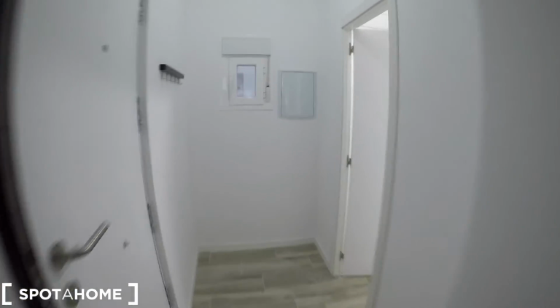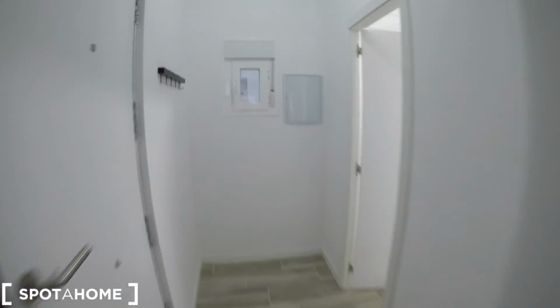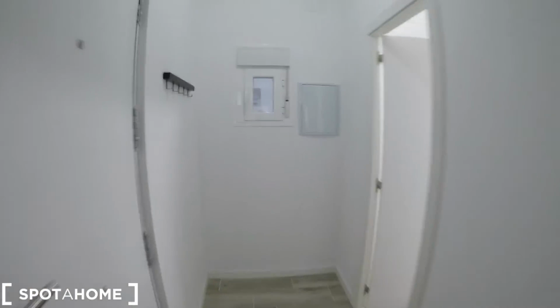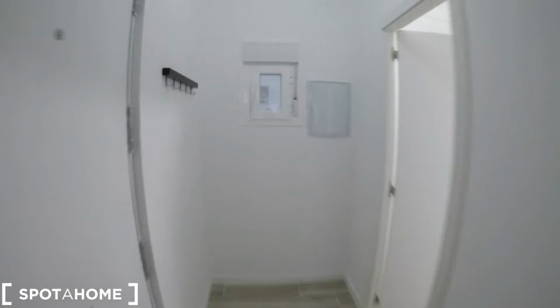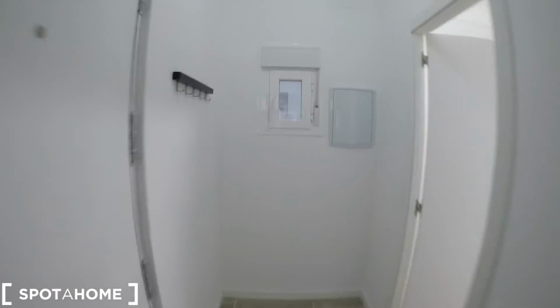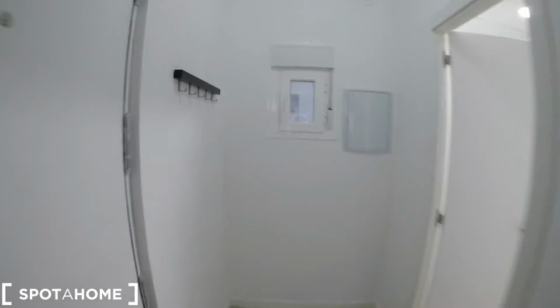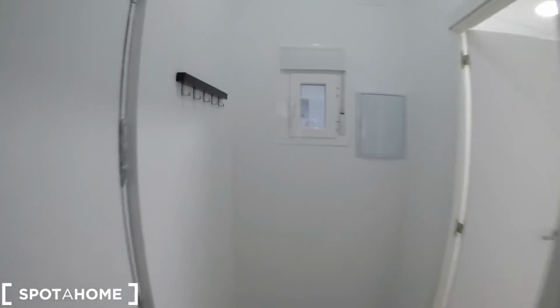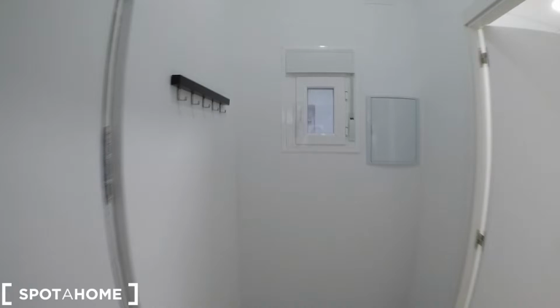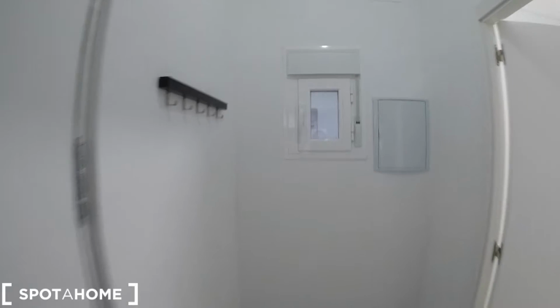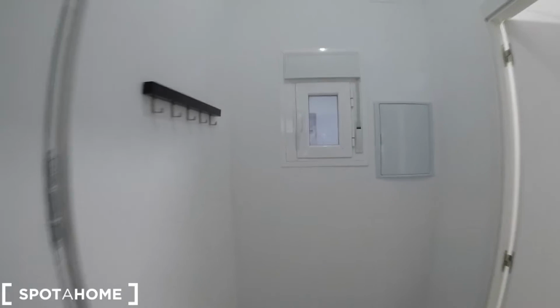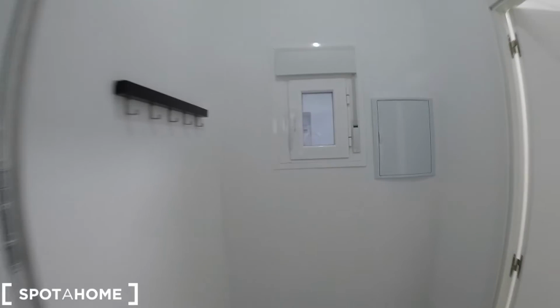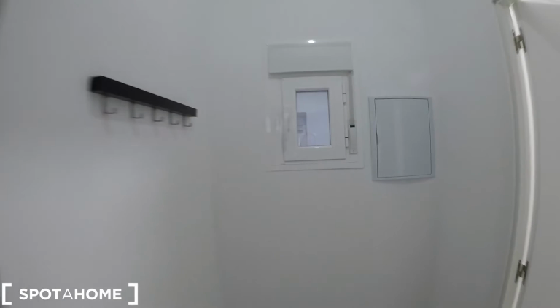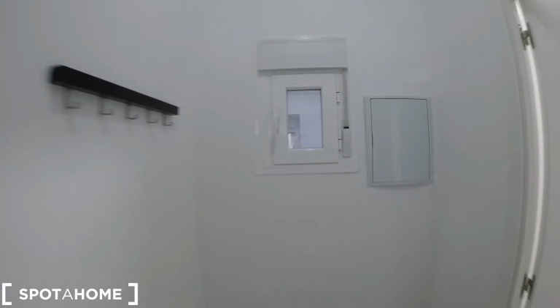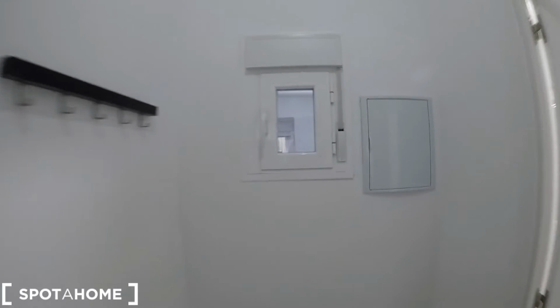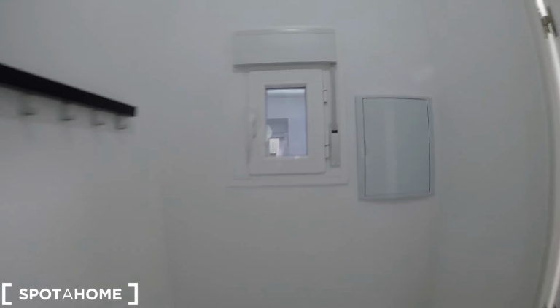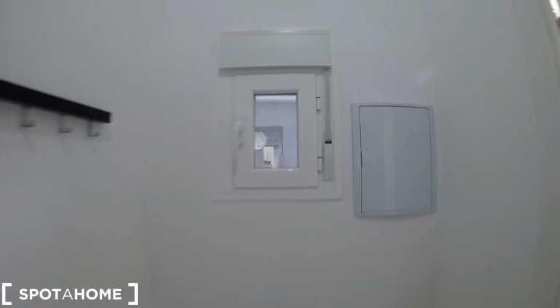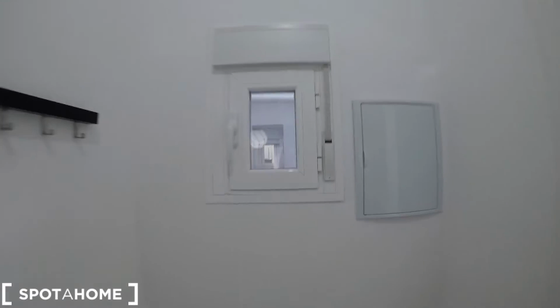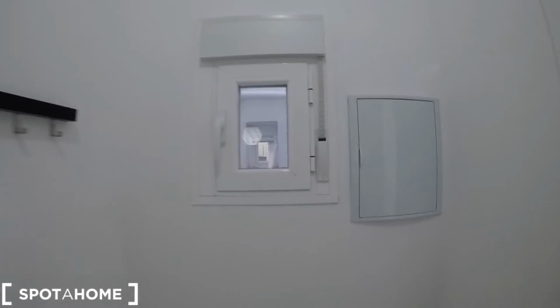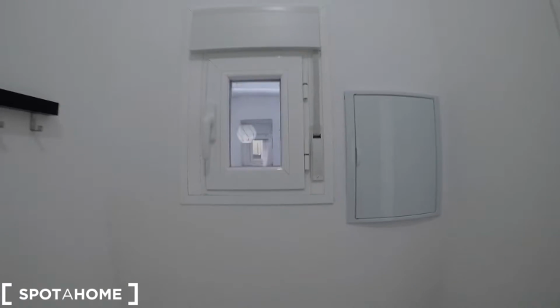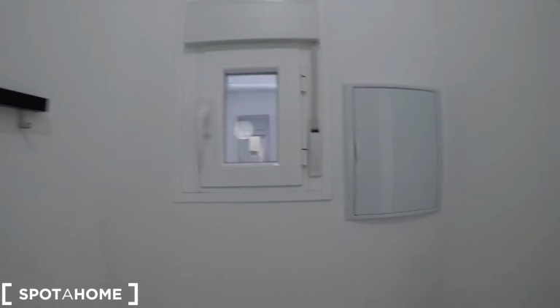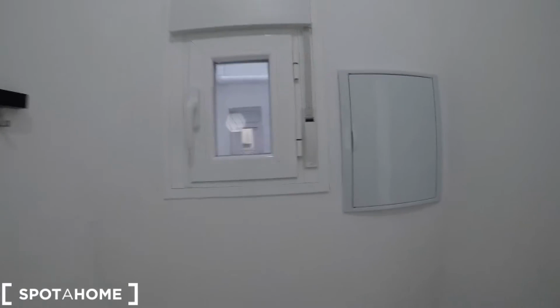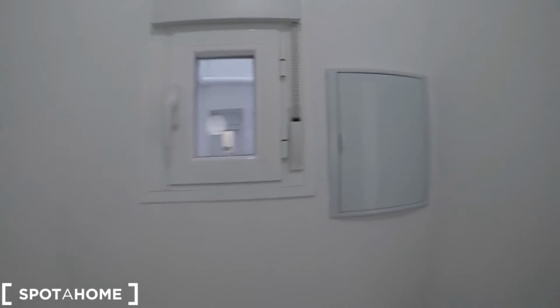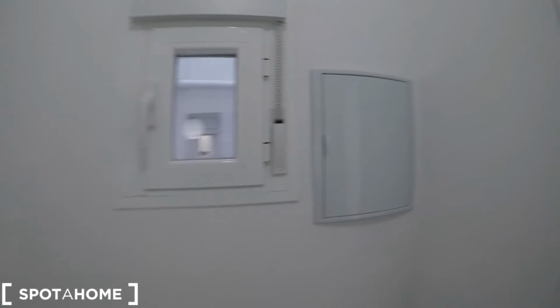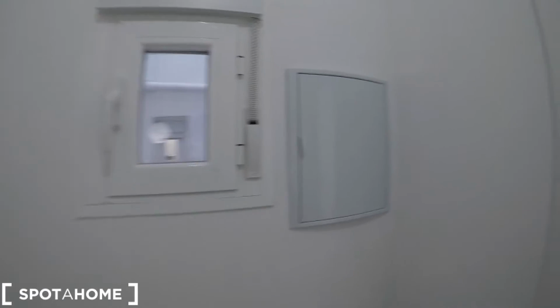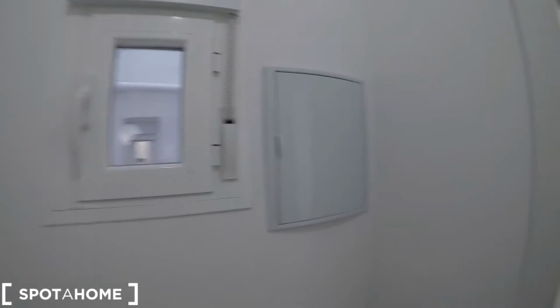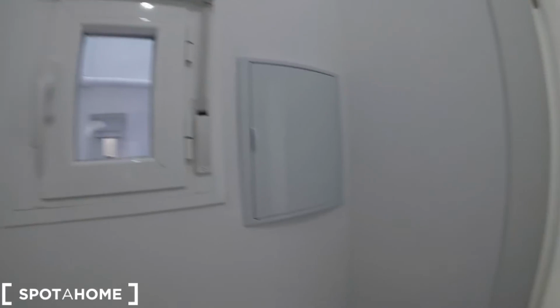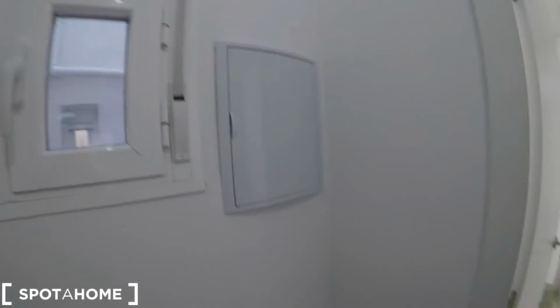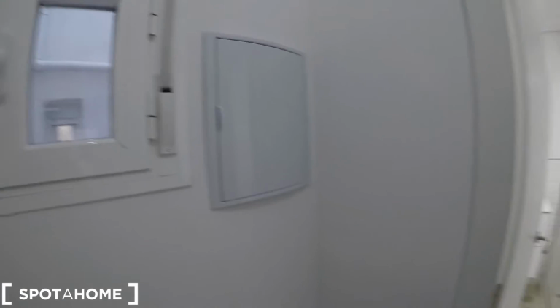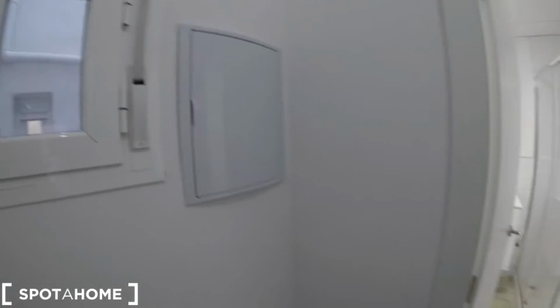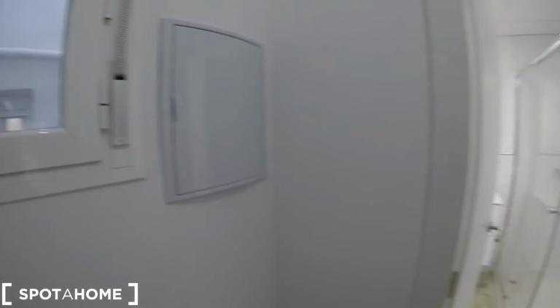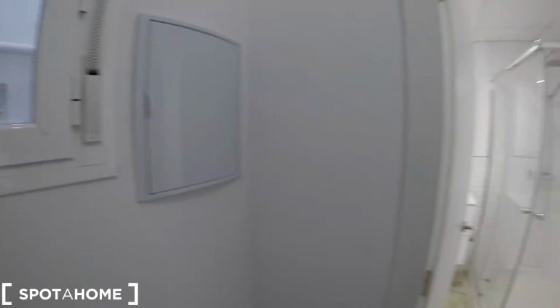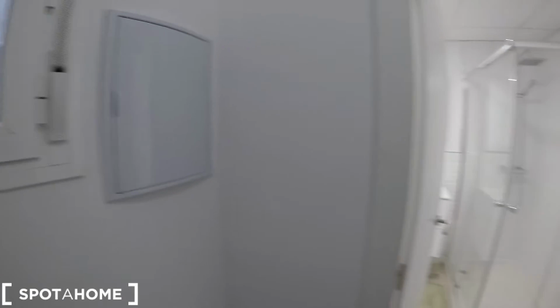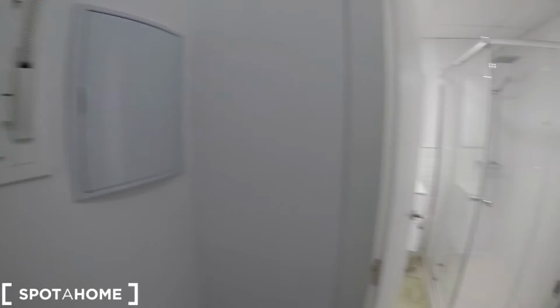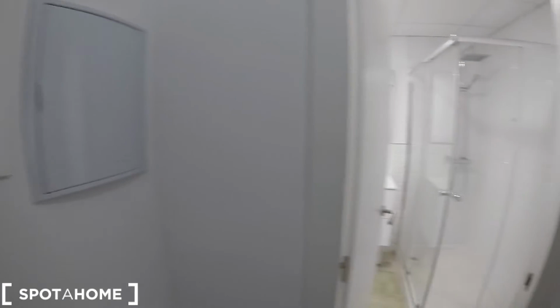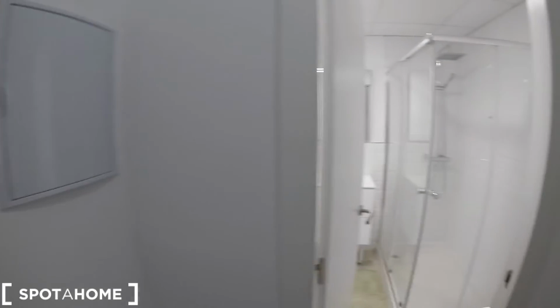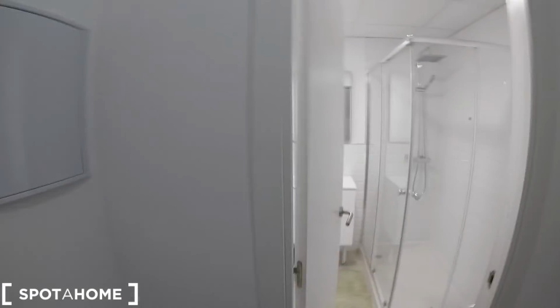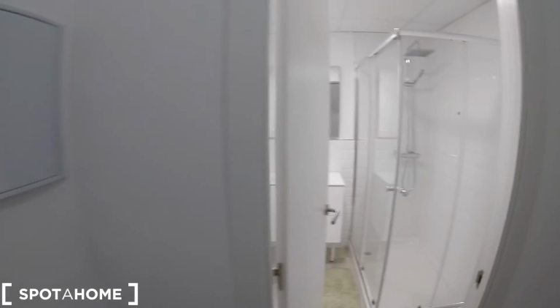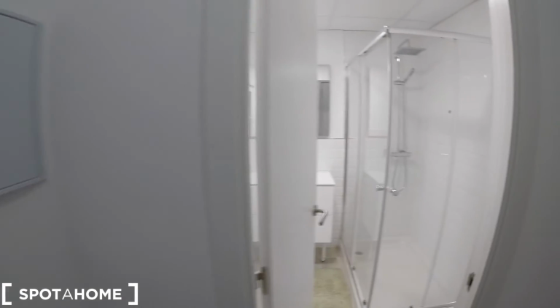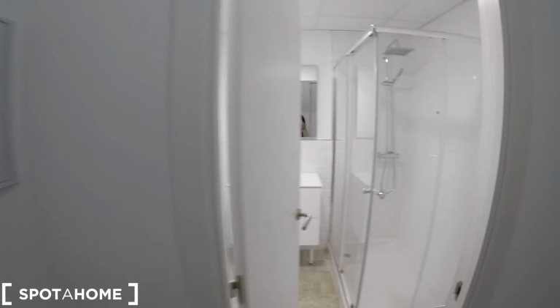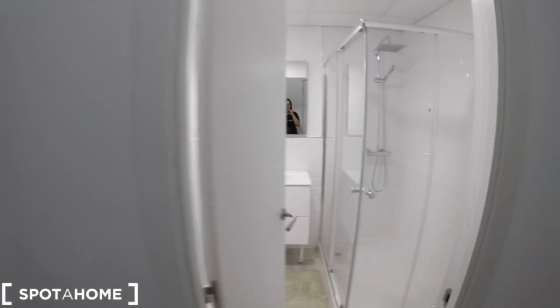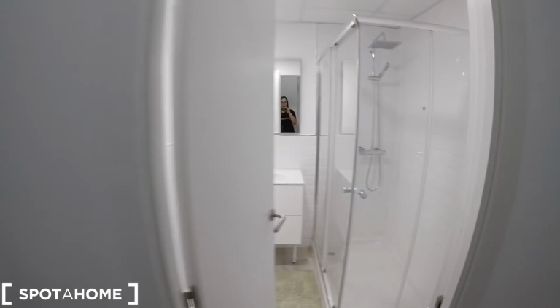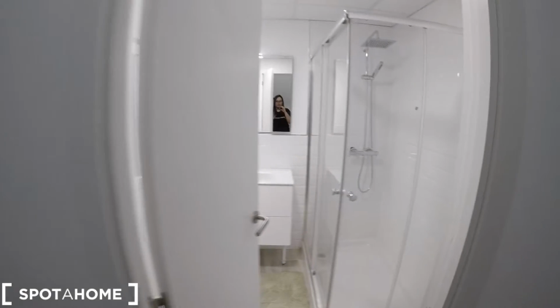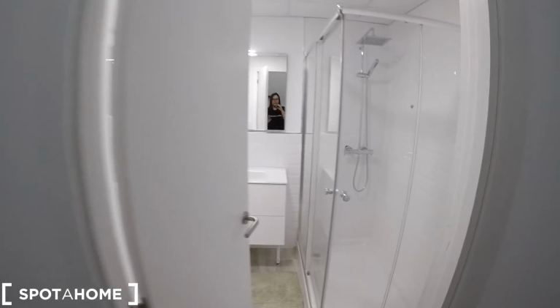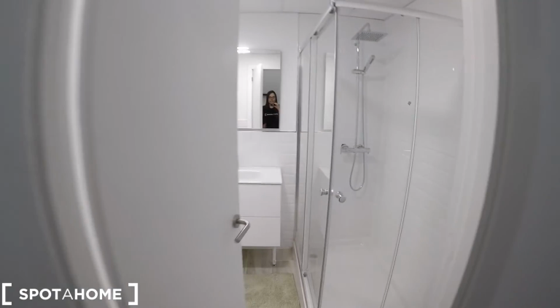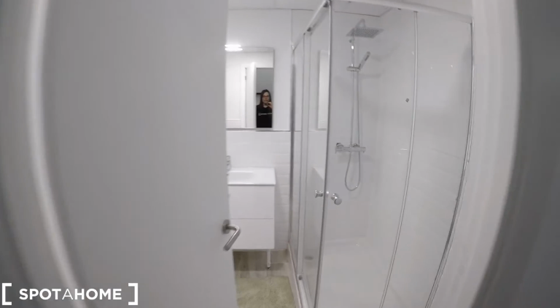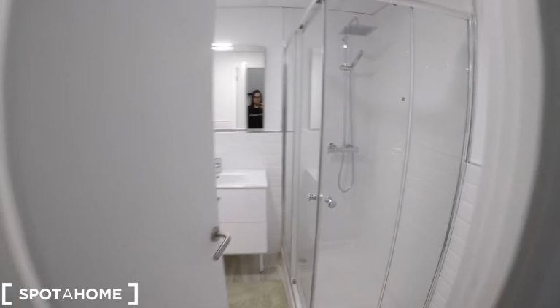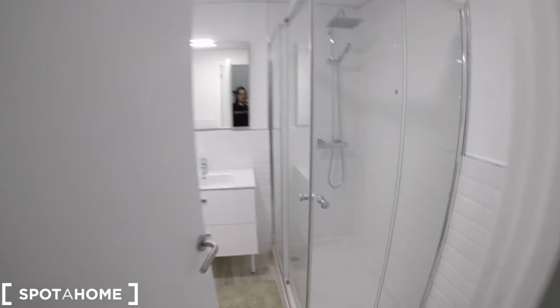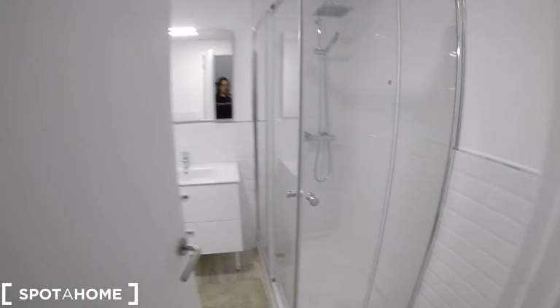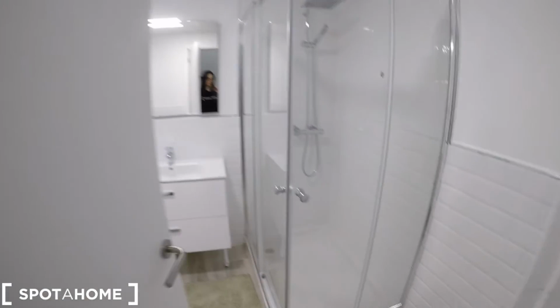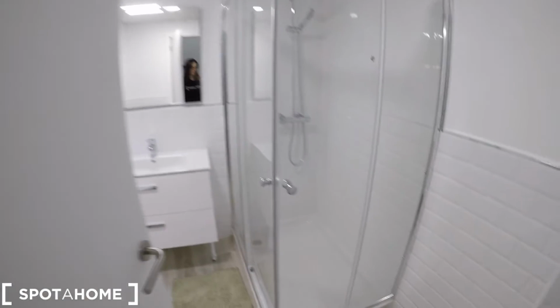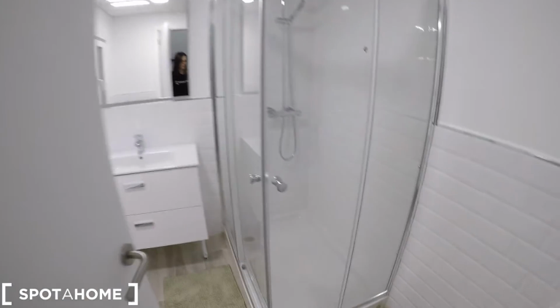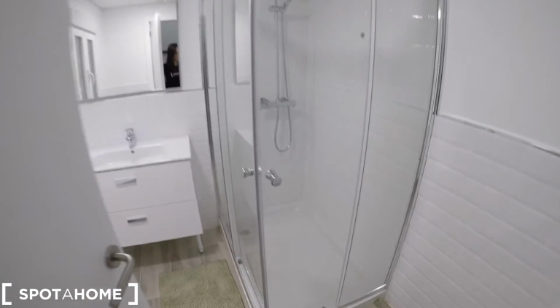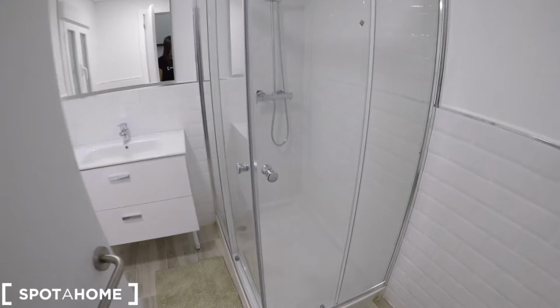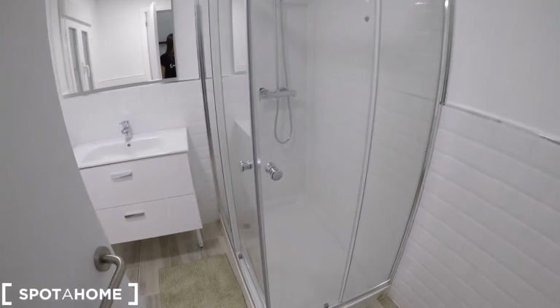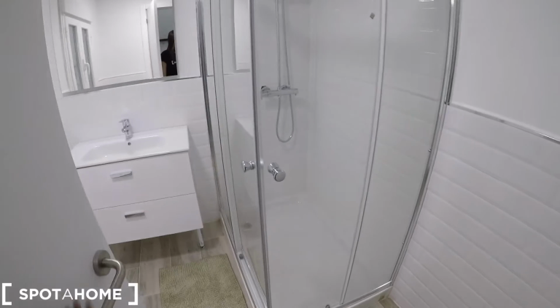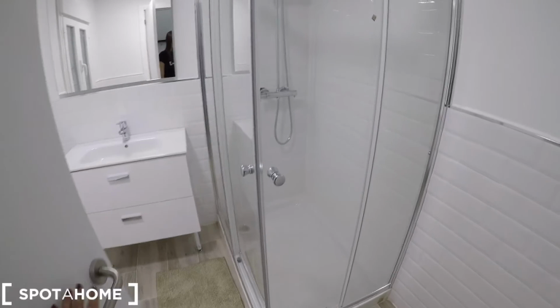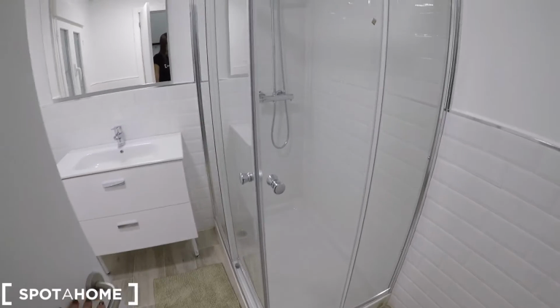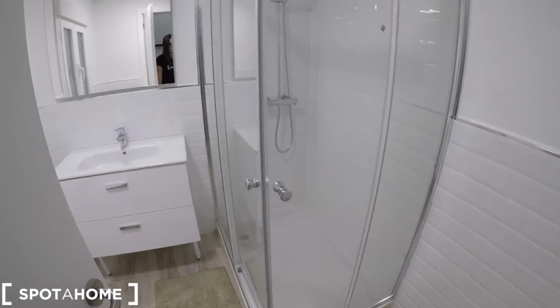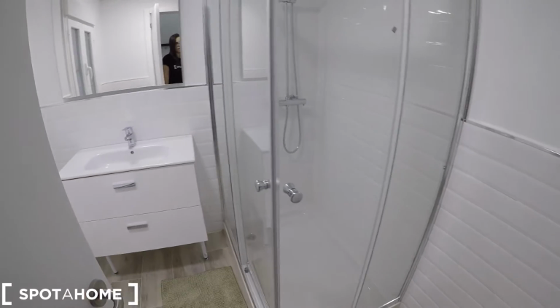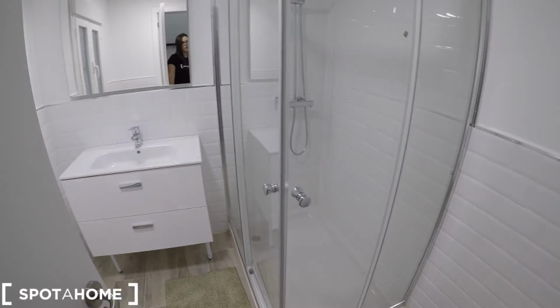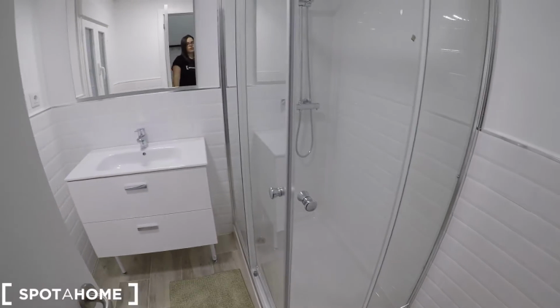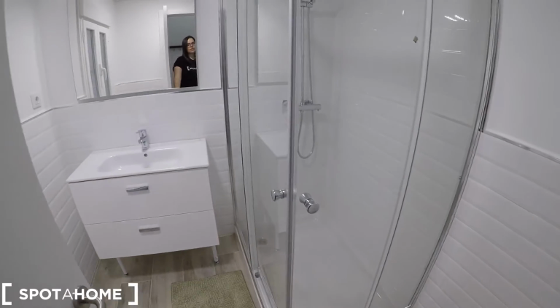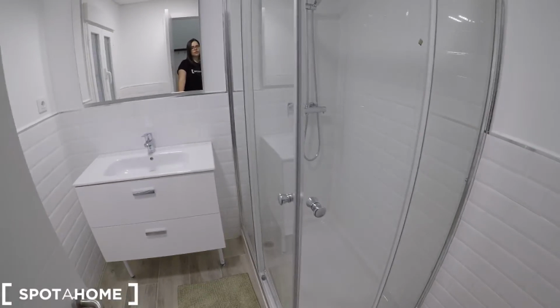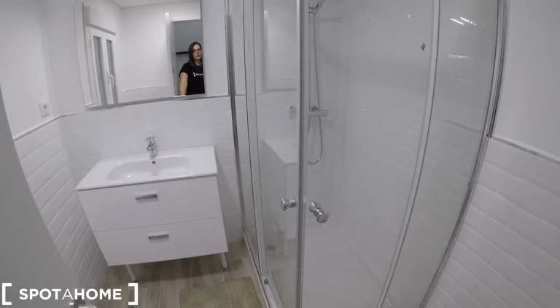We have here some hooks and a tiny window to ventilate. And right now we are going to check the complete bathroom.